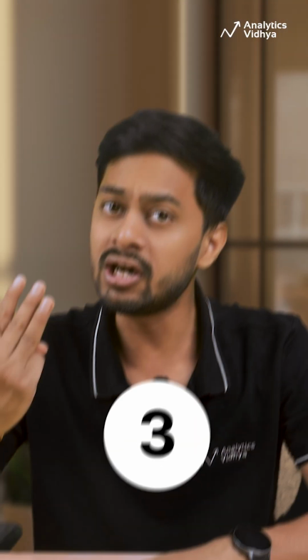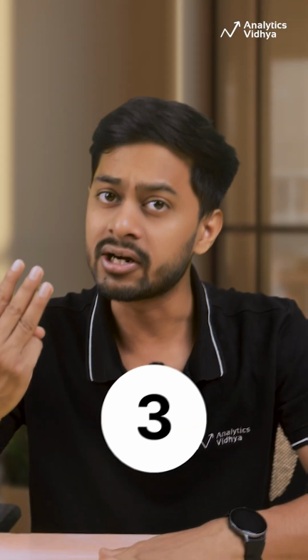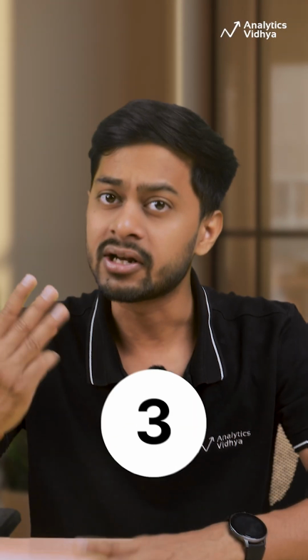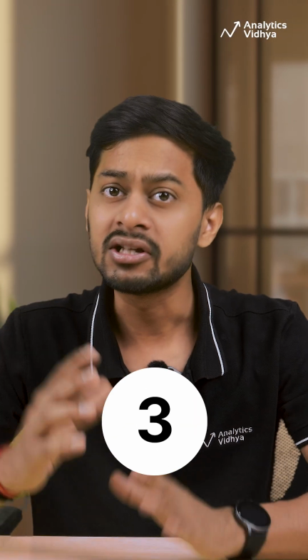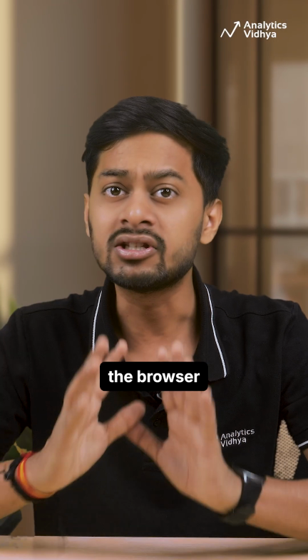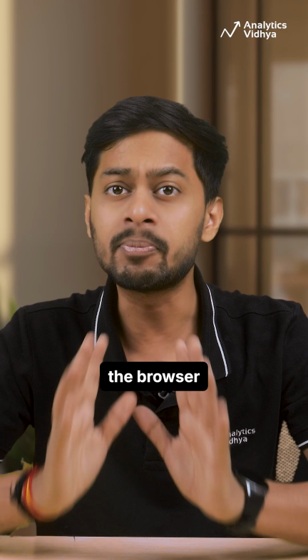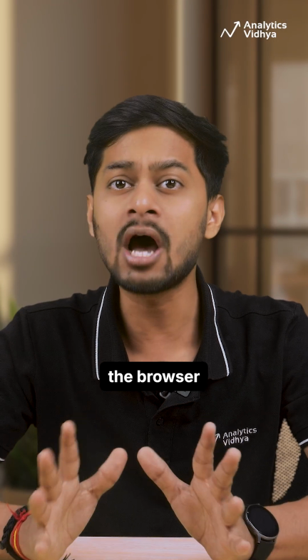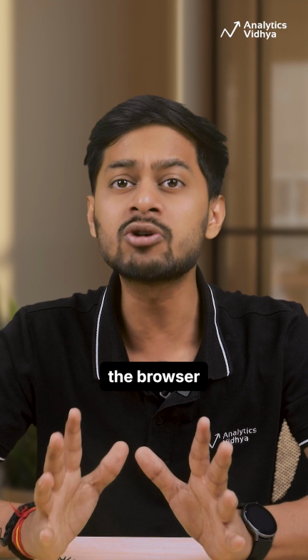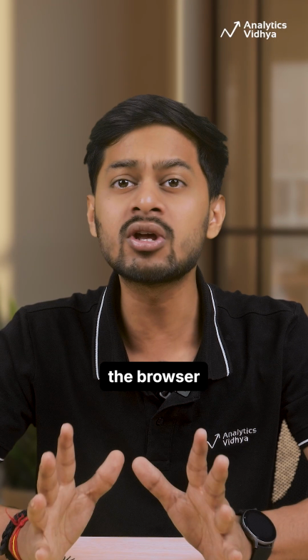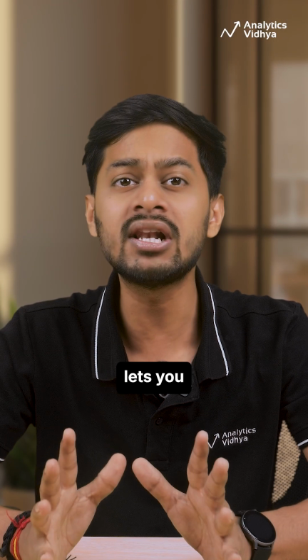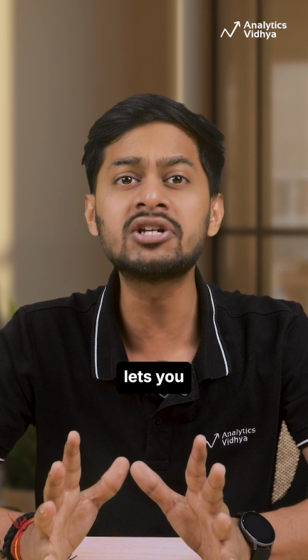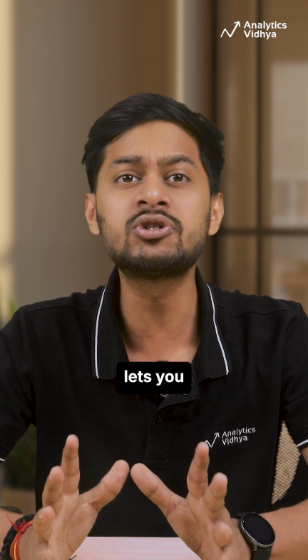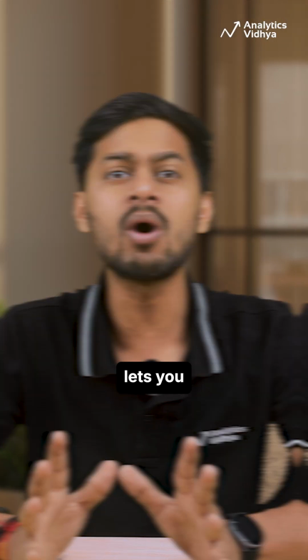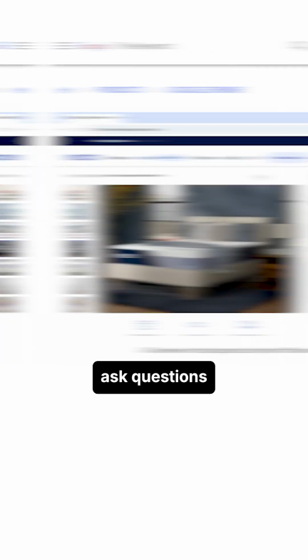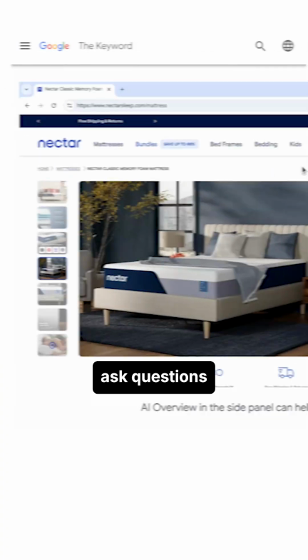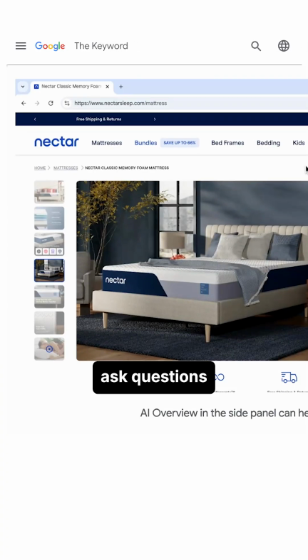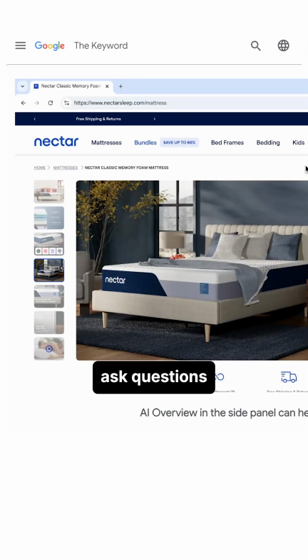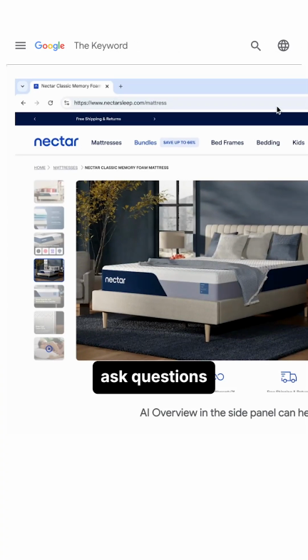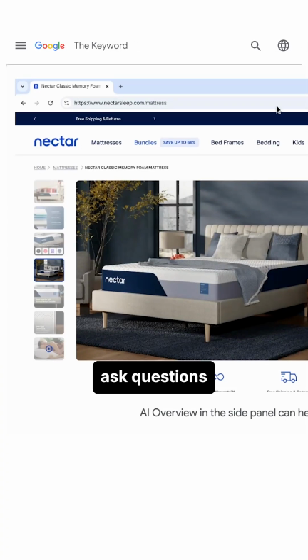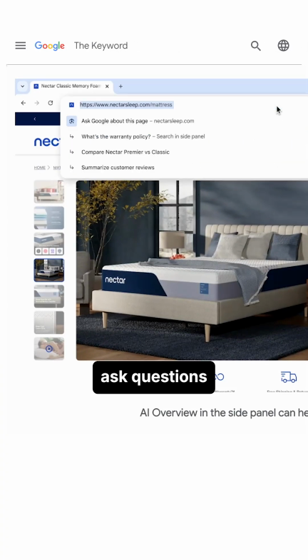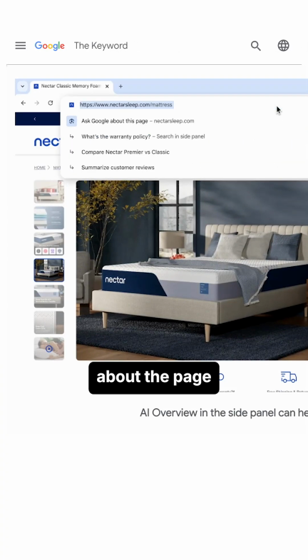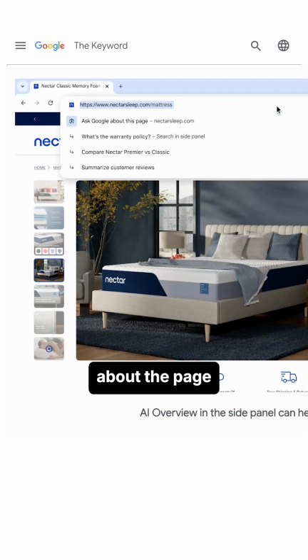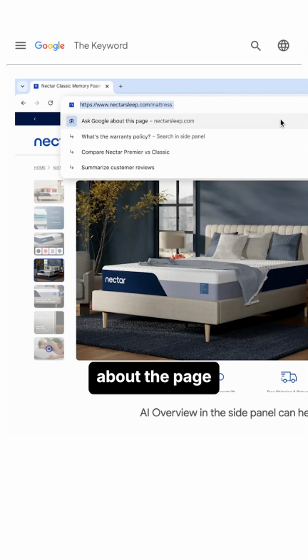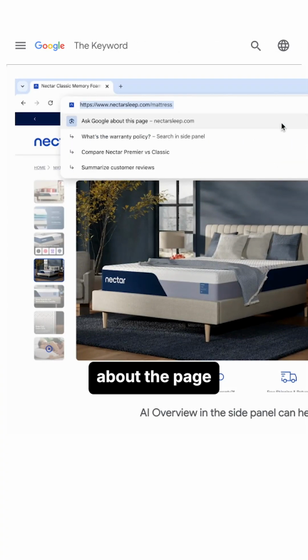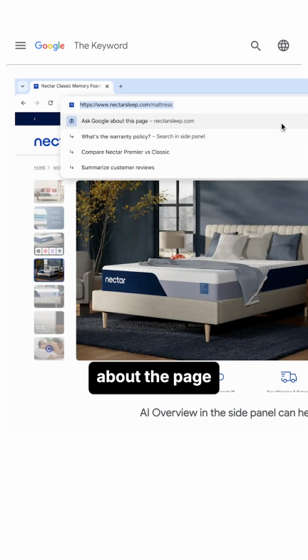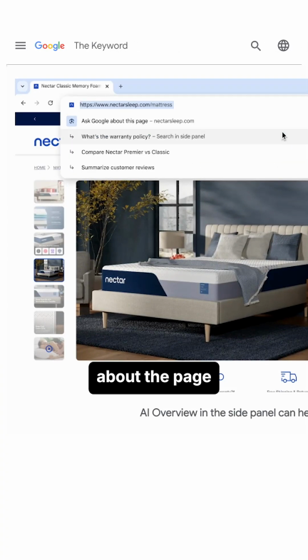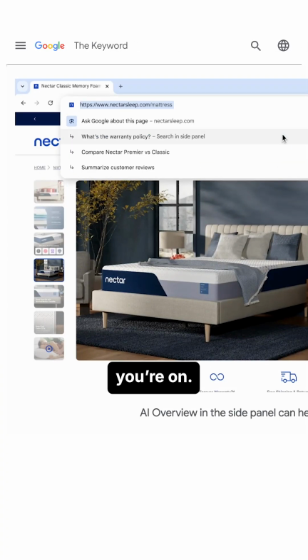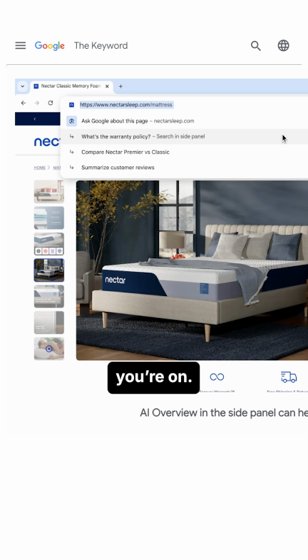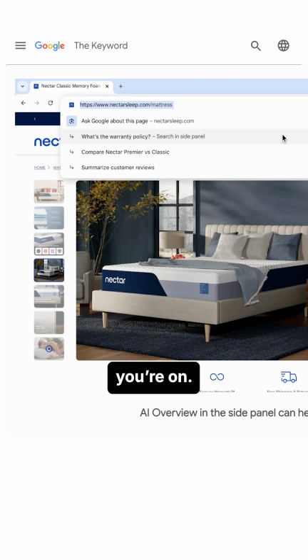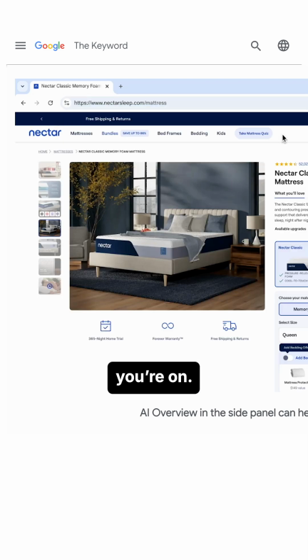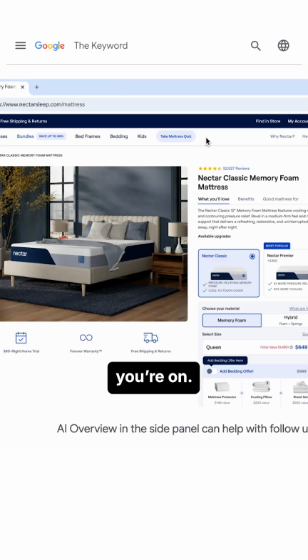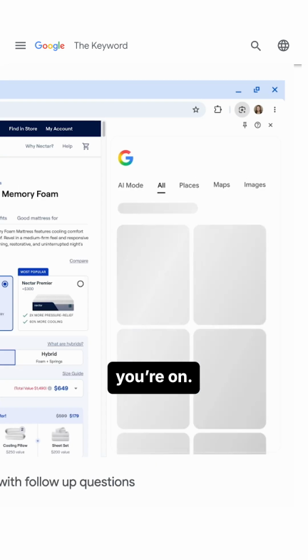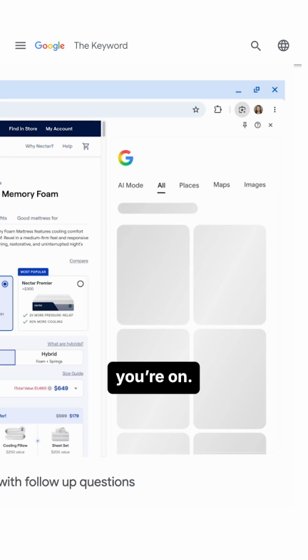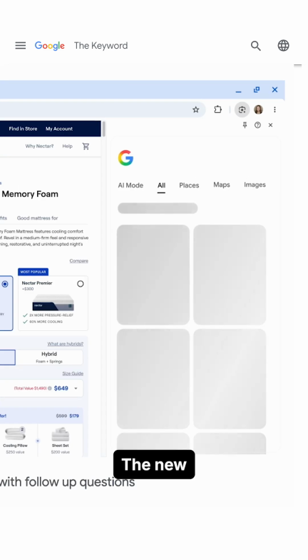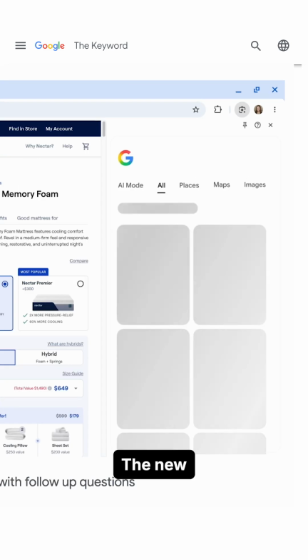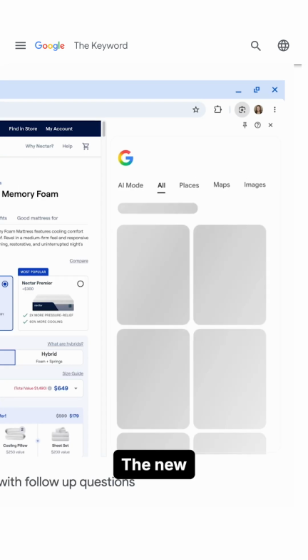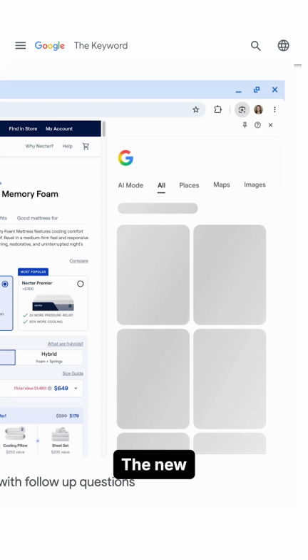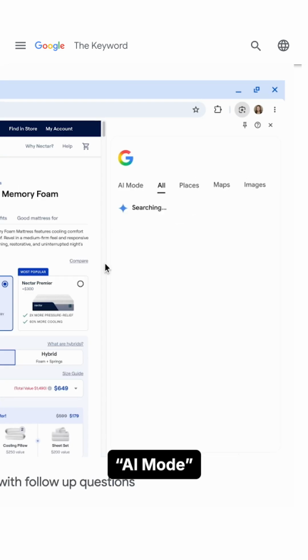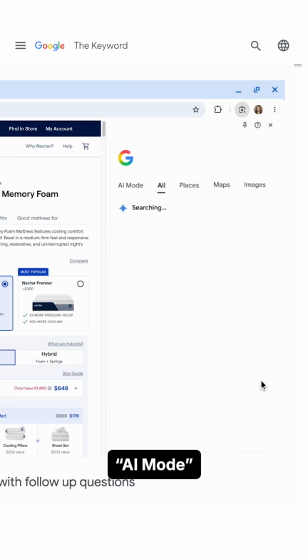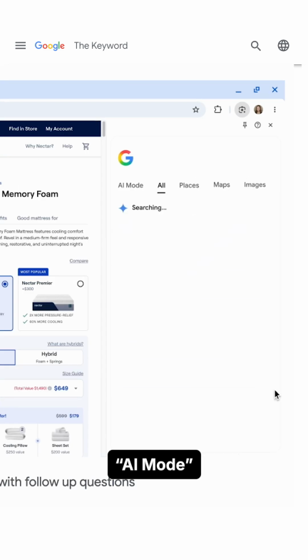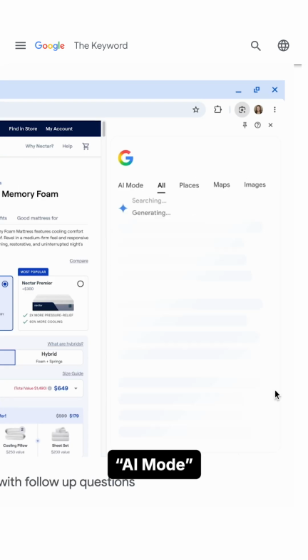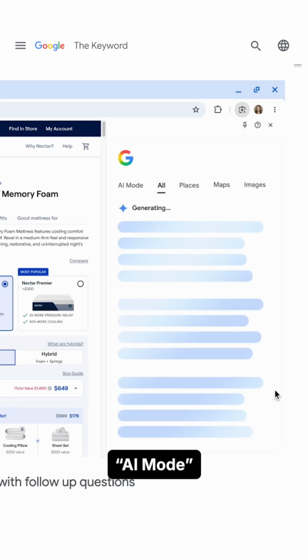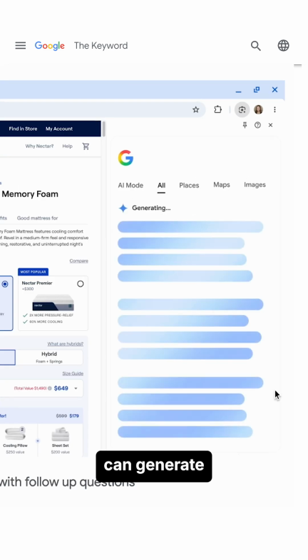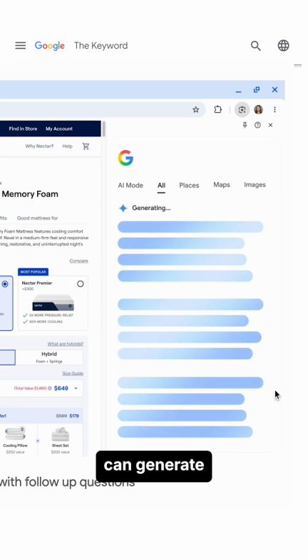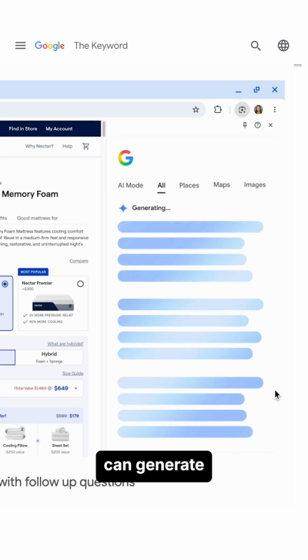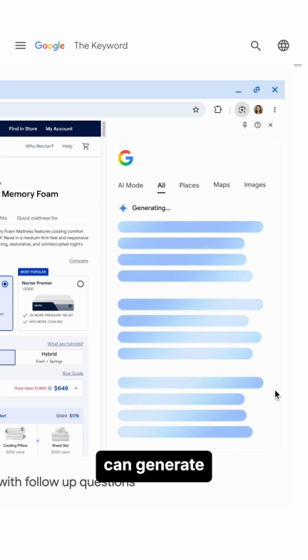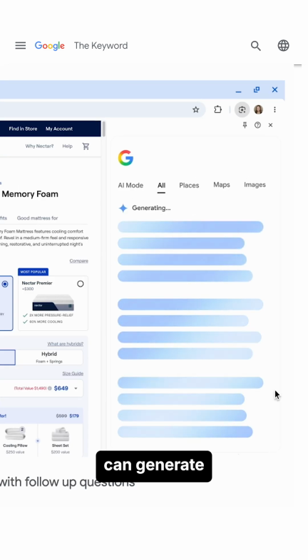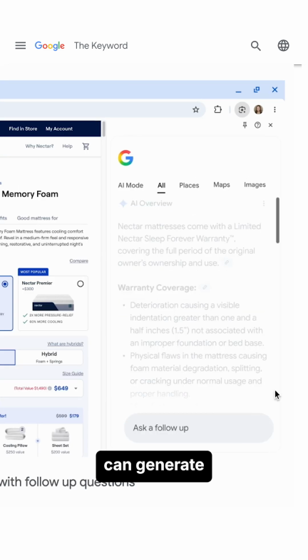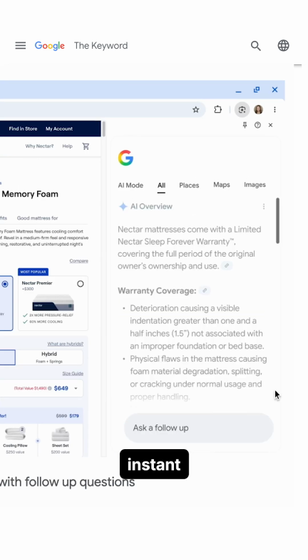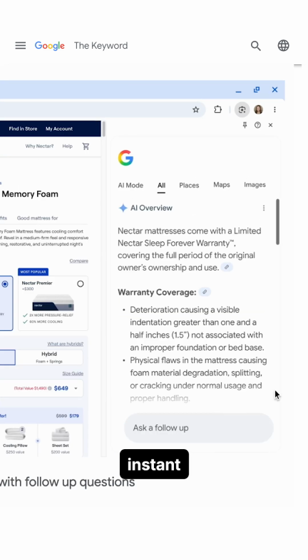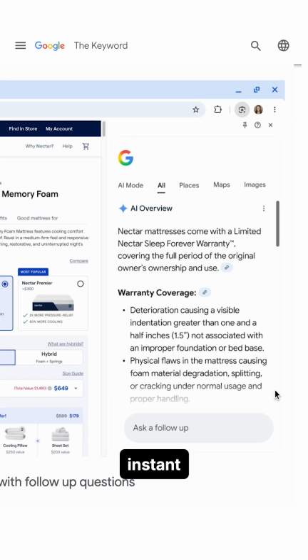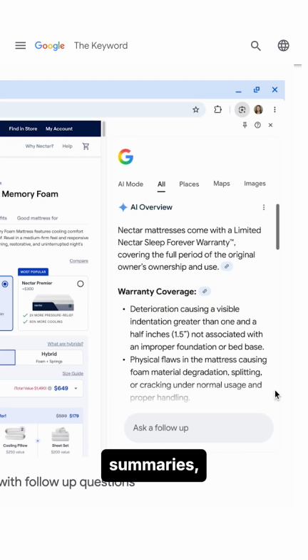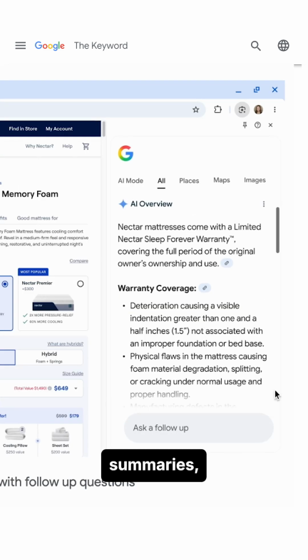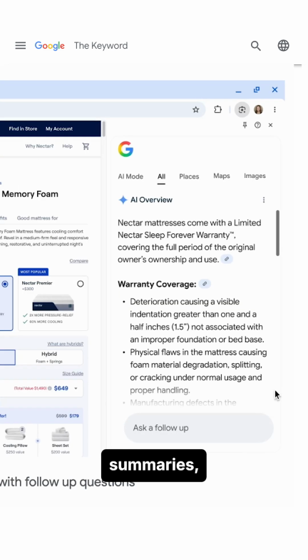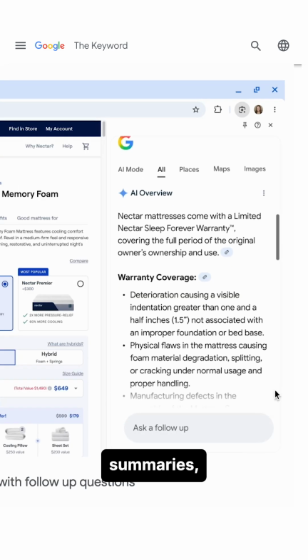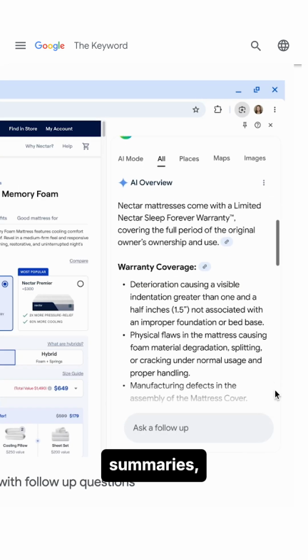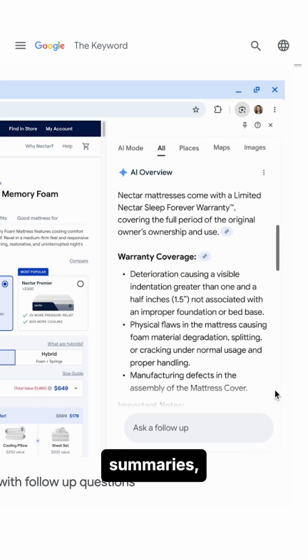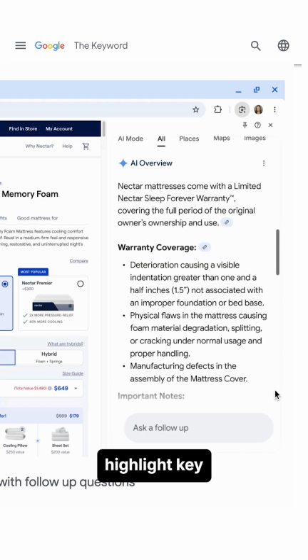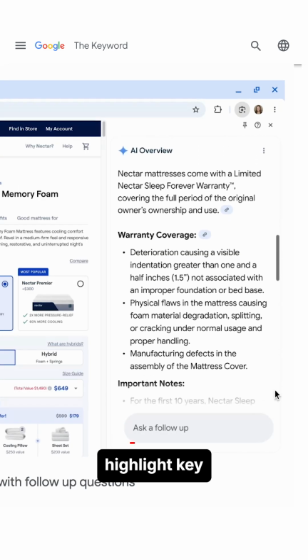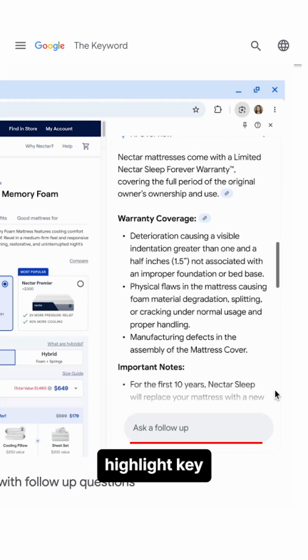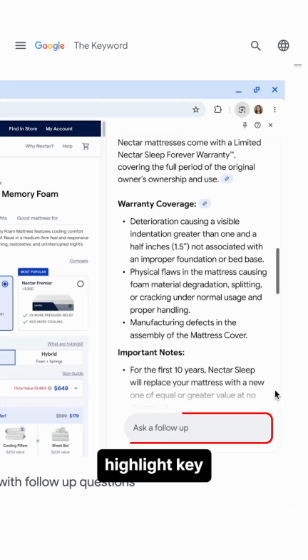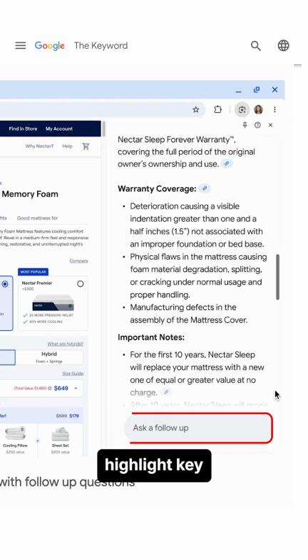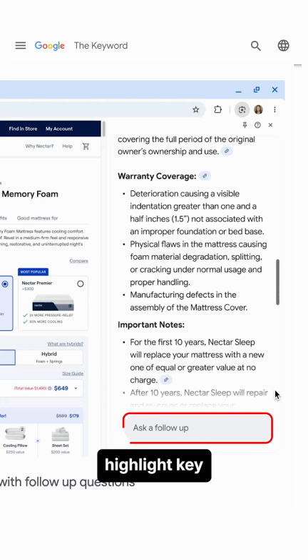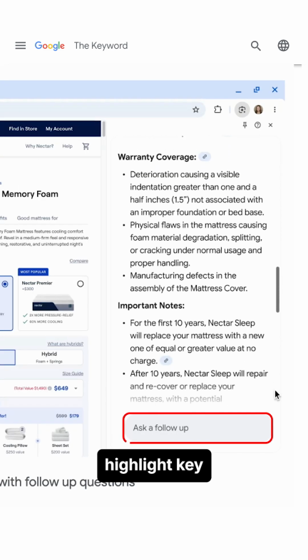Third, the browser lets you ask questions about the page you're on. The new AI mode can generate instant summaries and highlight key information.